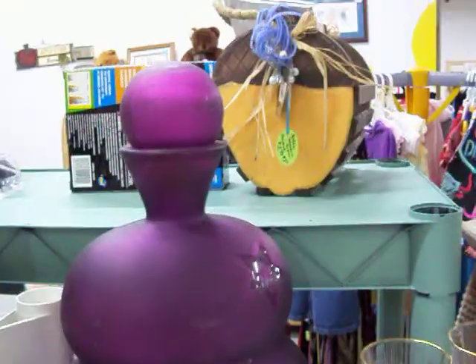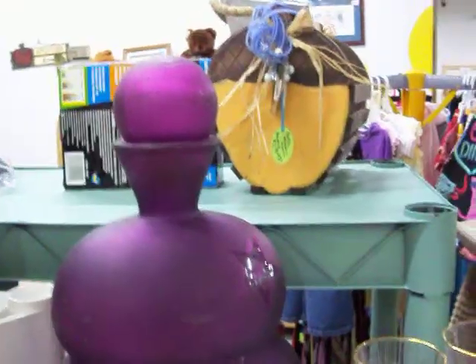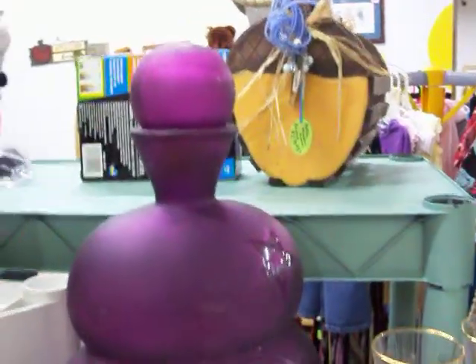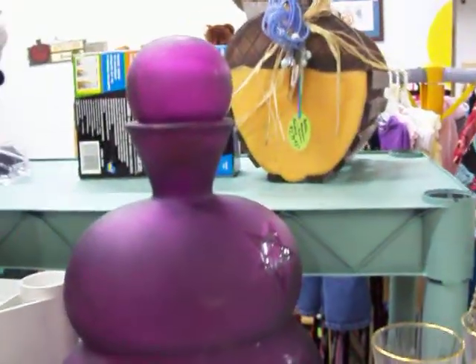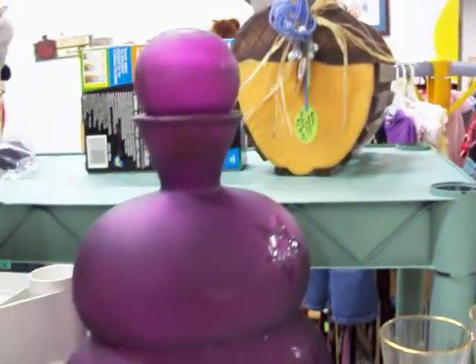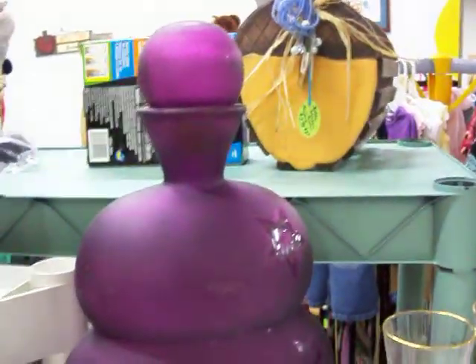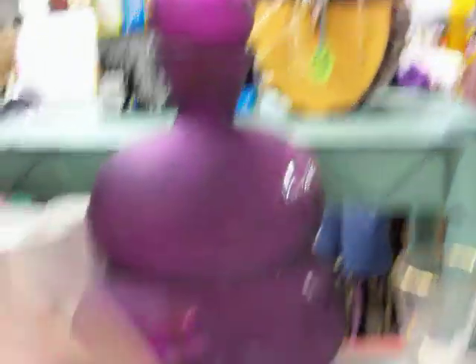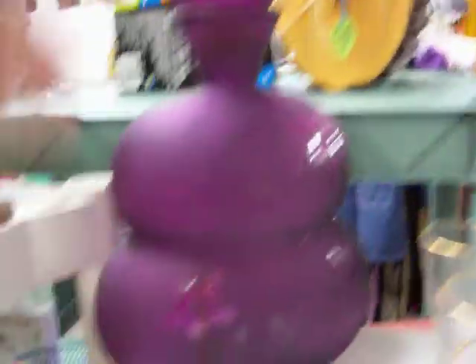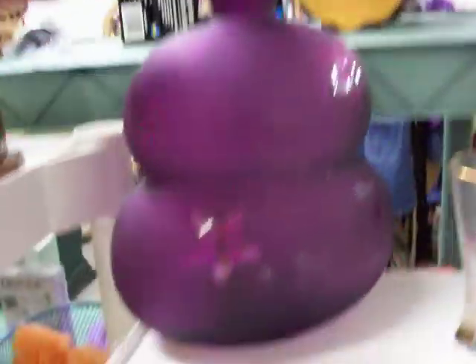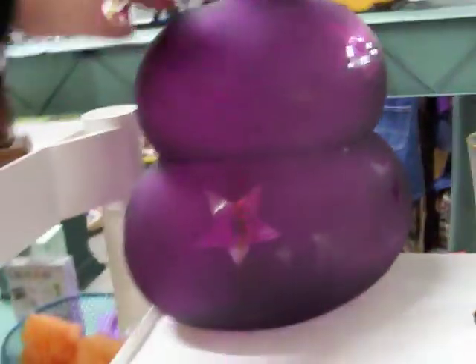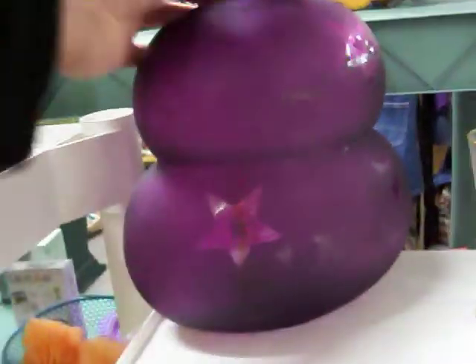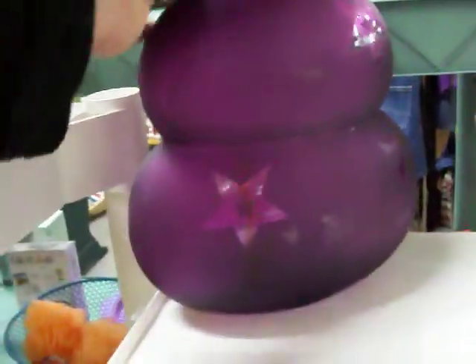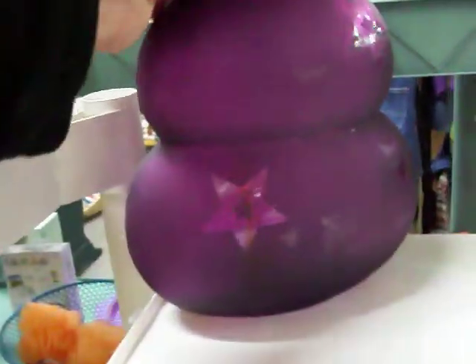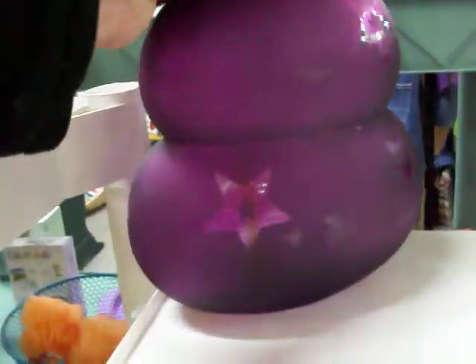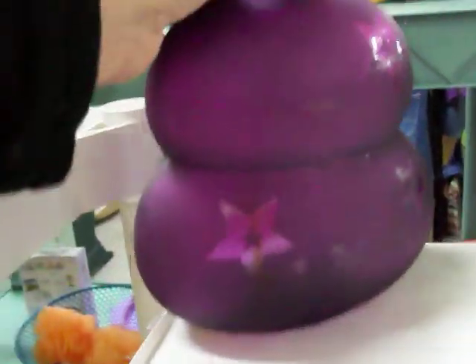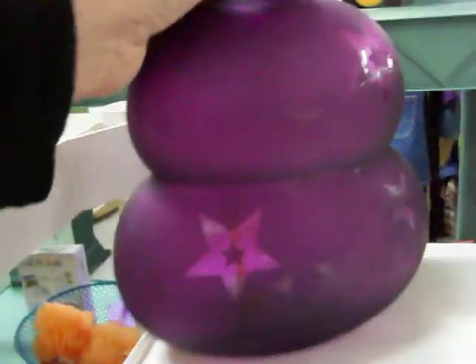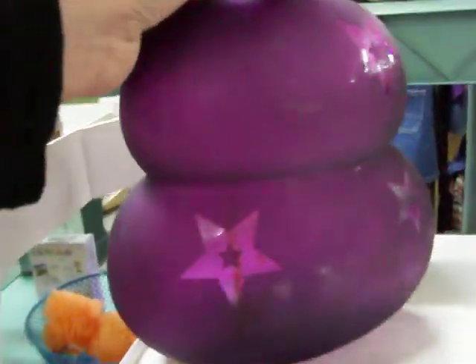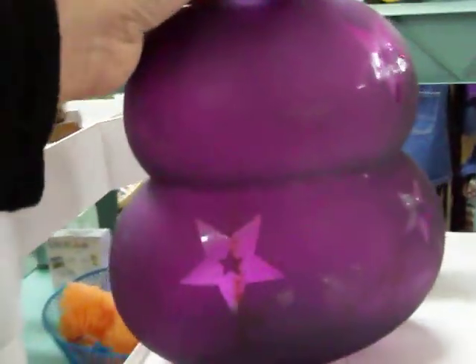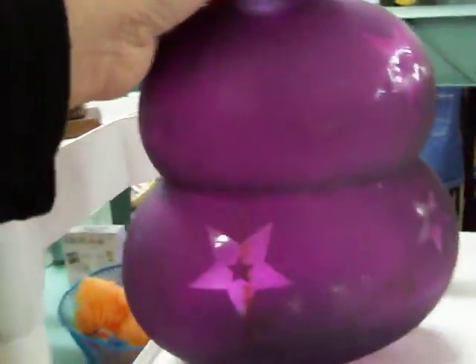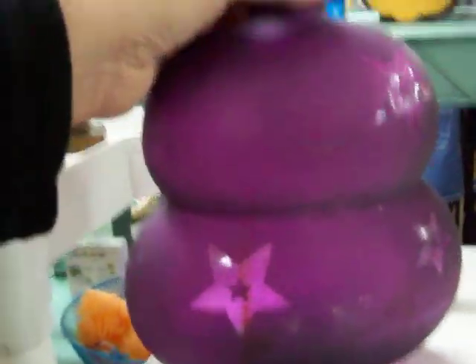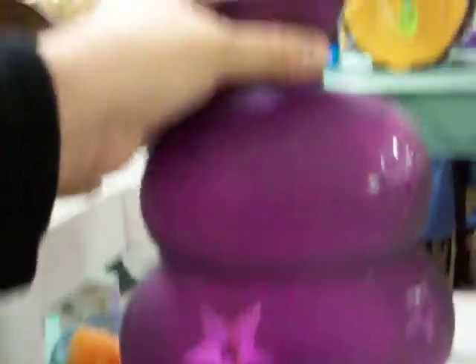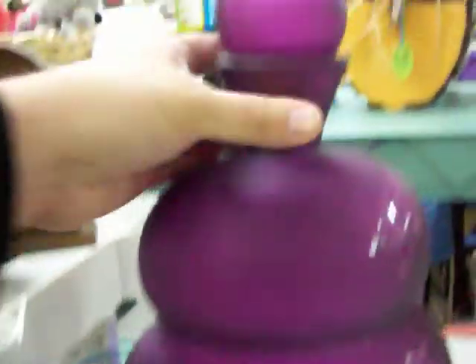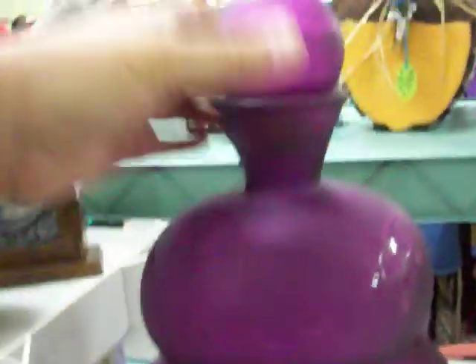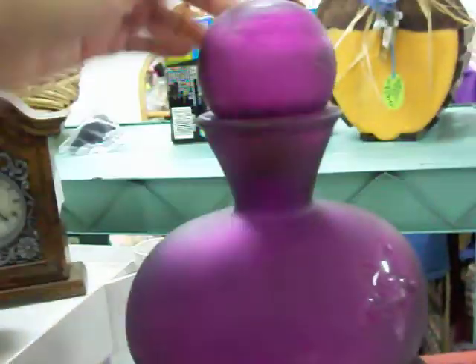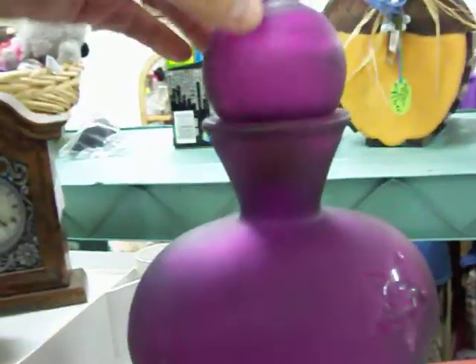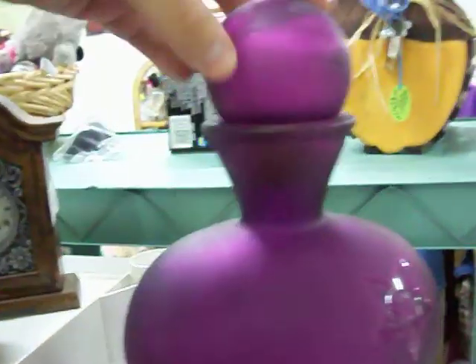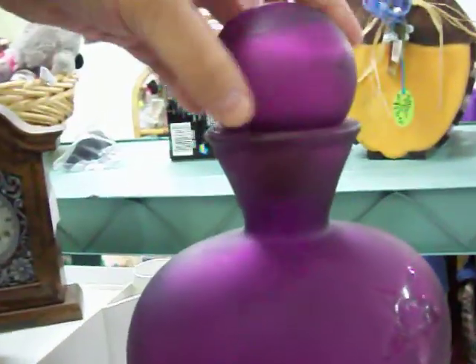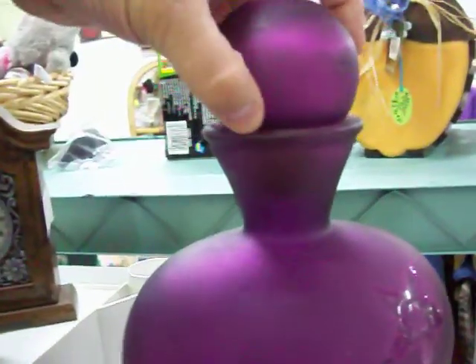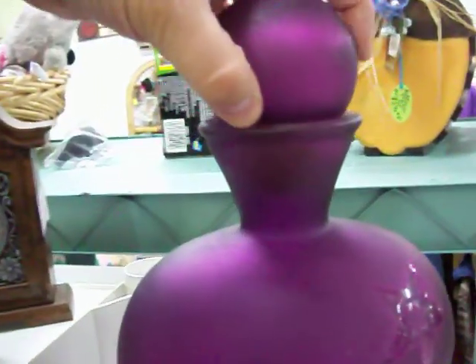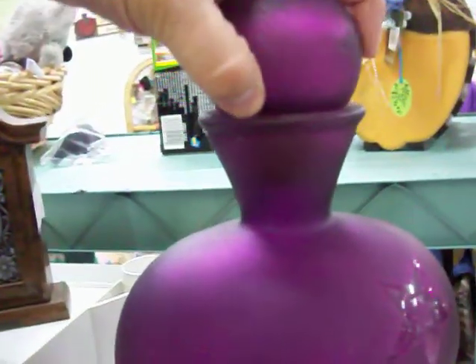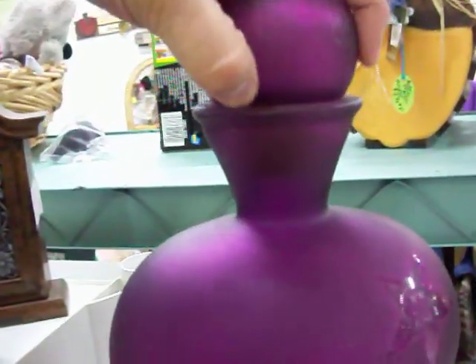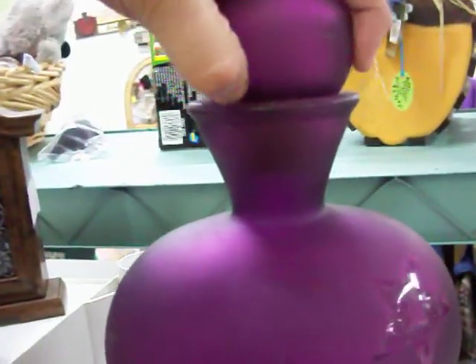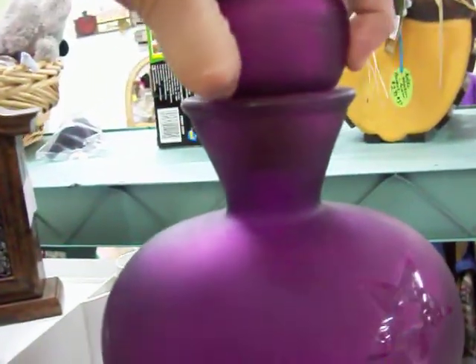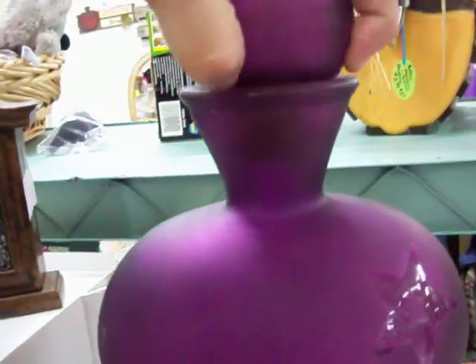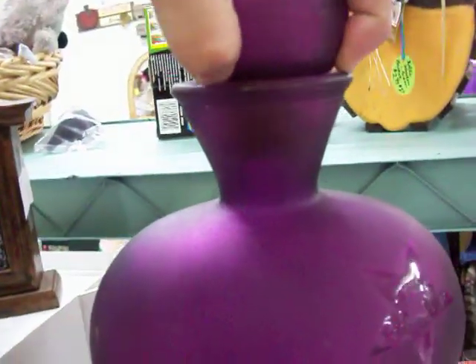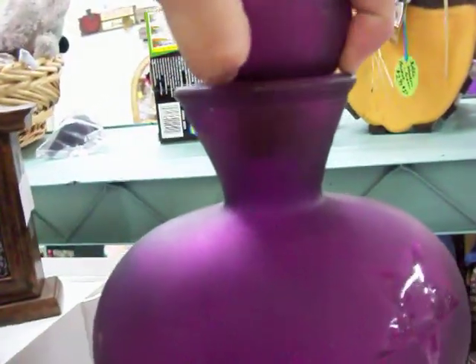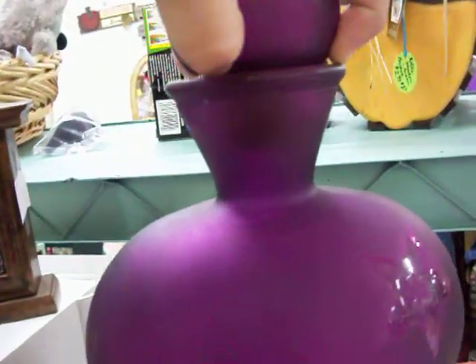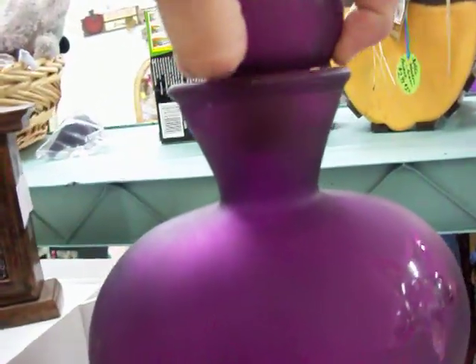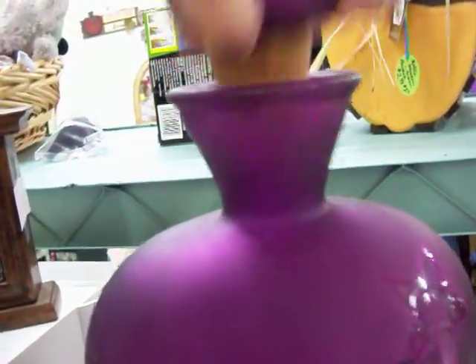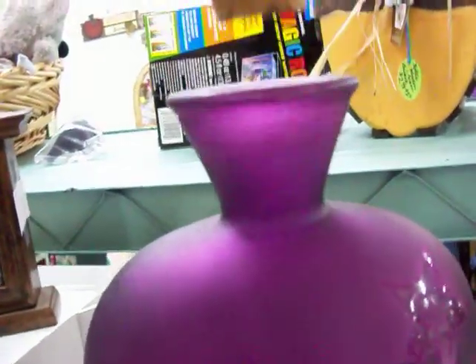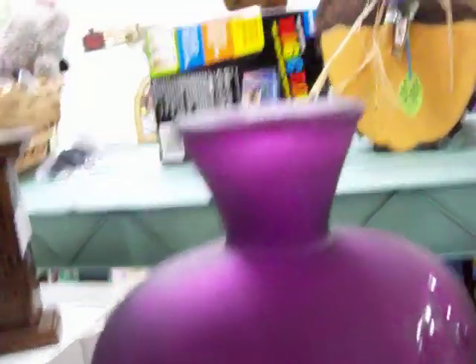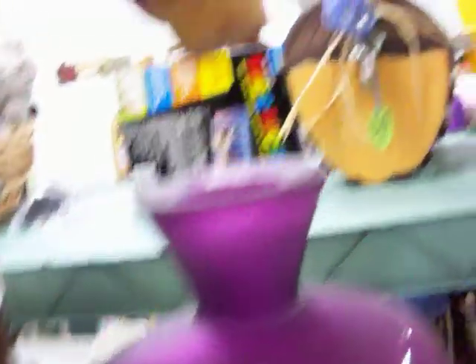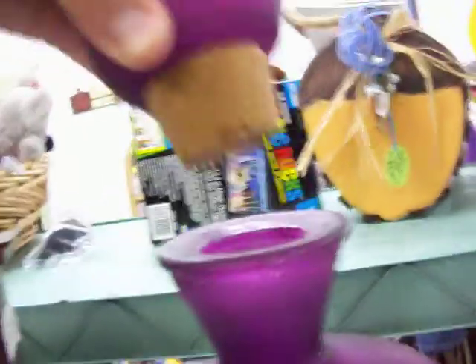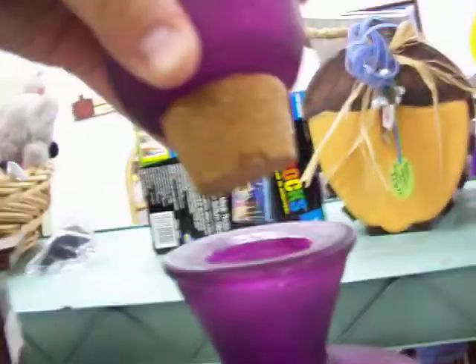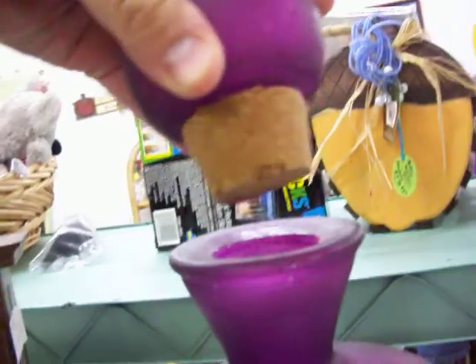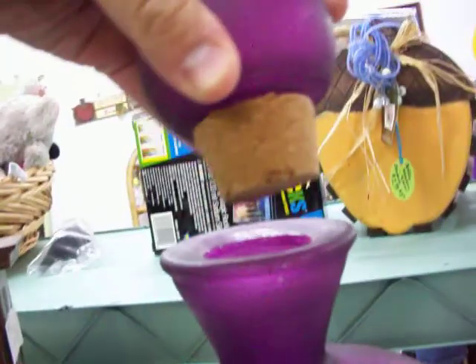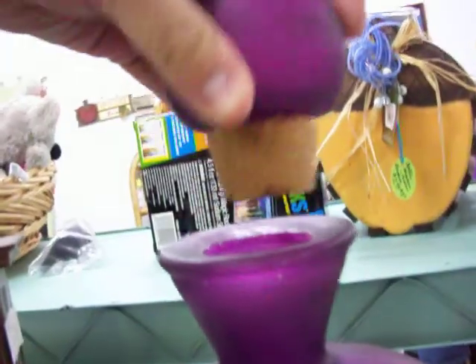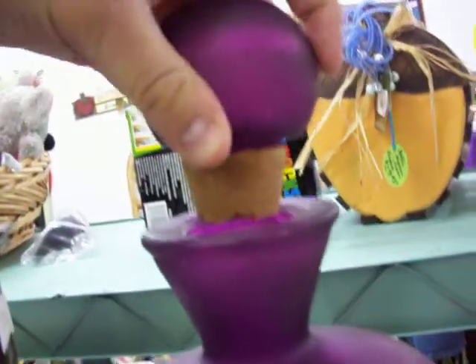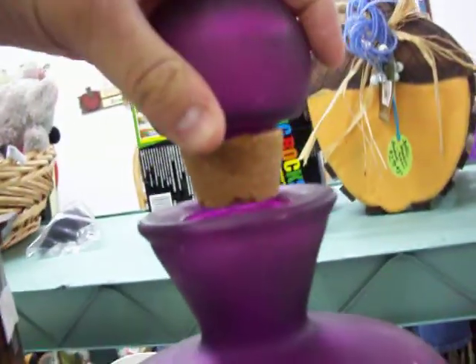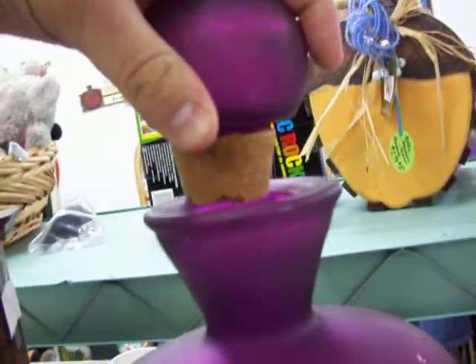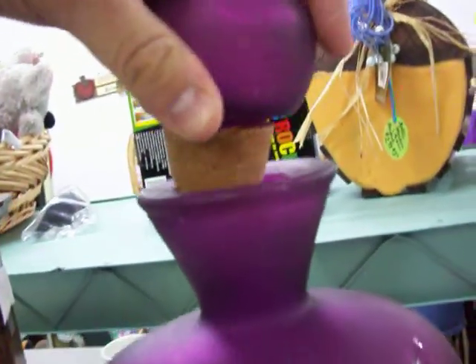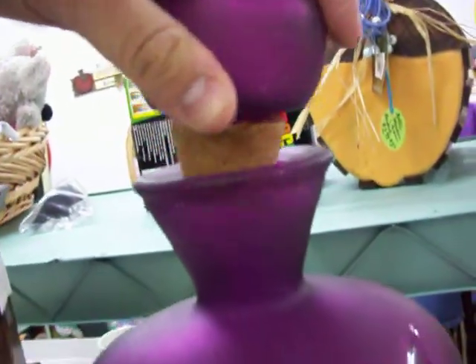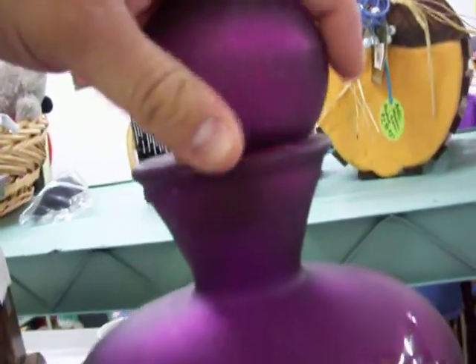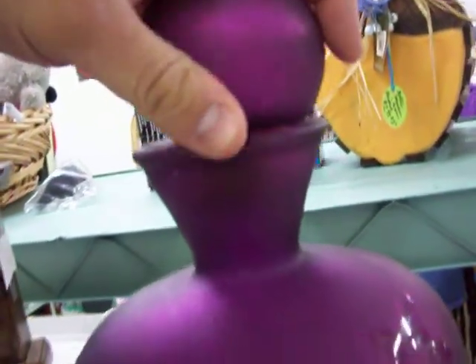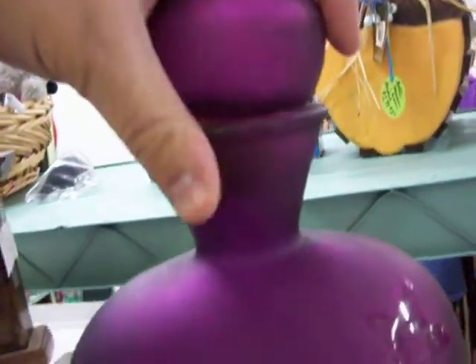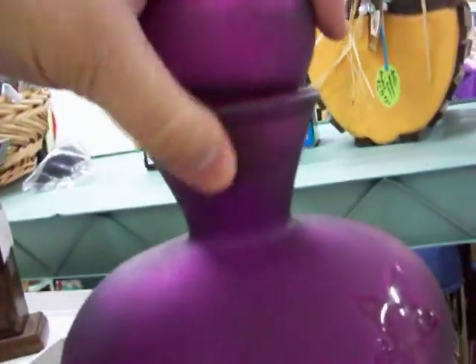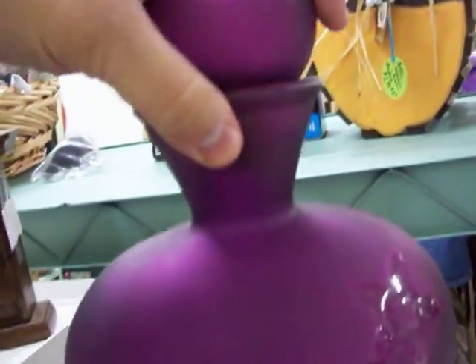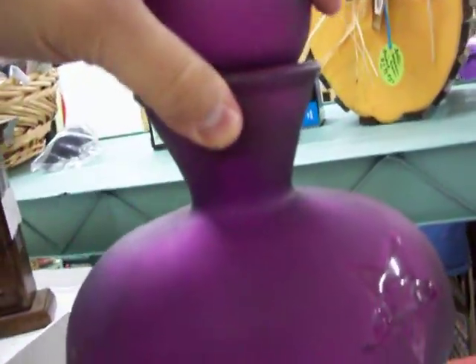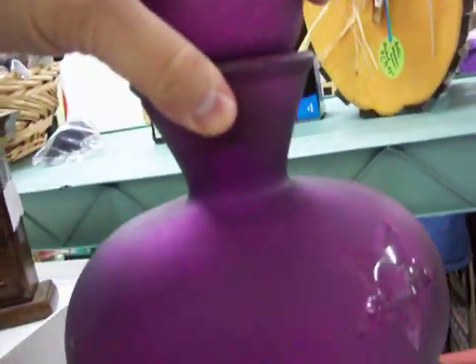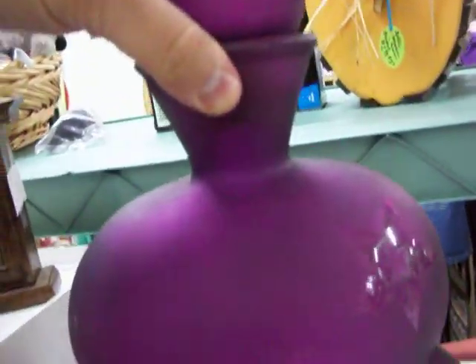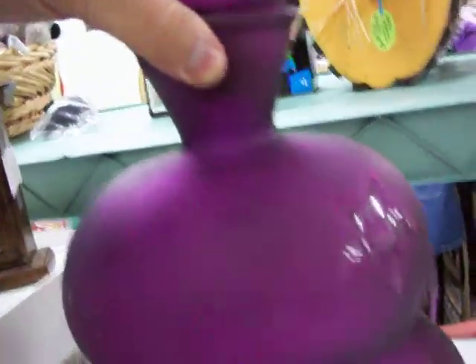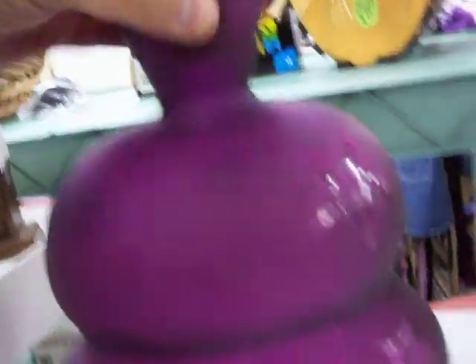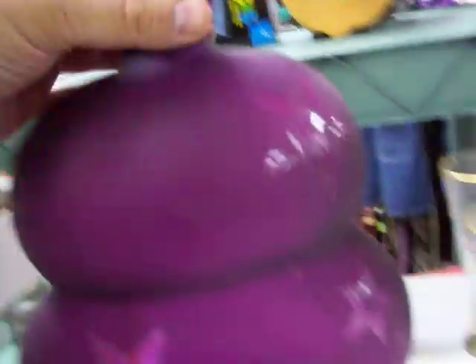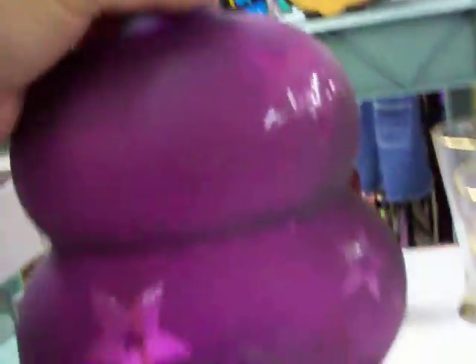Got this big purple jar here. Glass stopper with a cork in it. That's $12.50.